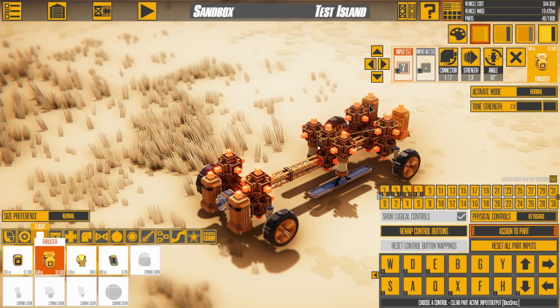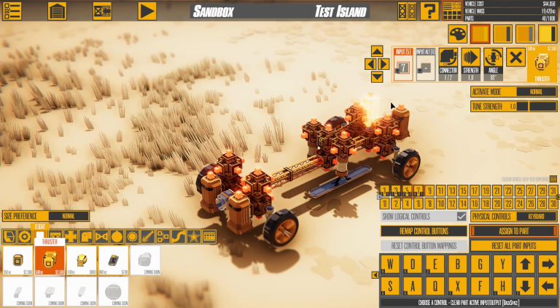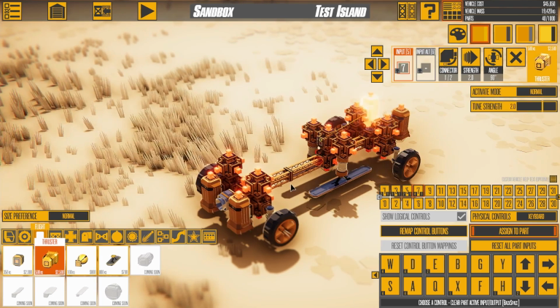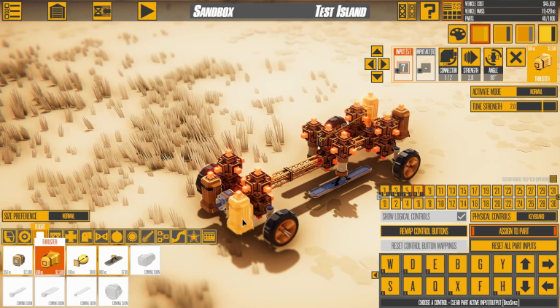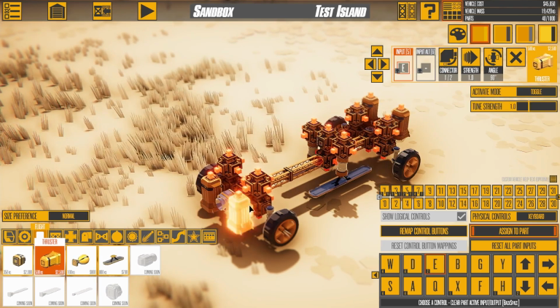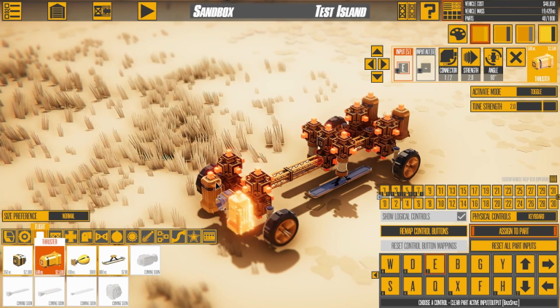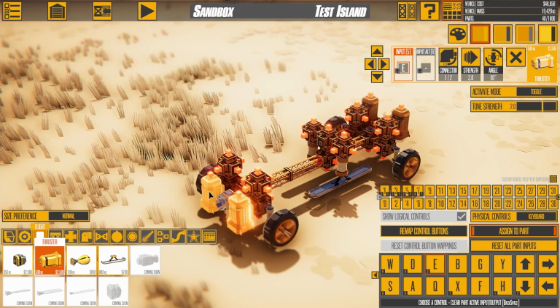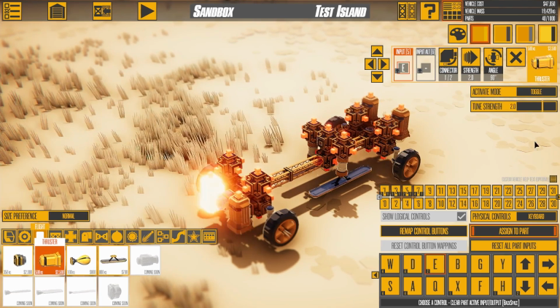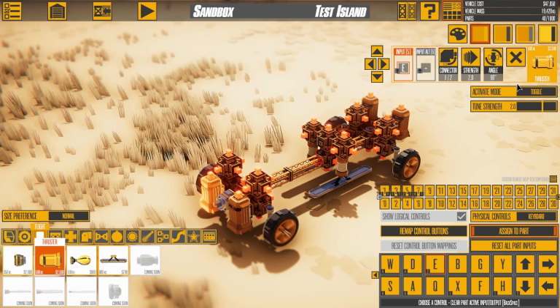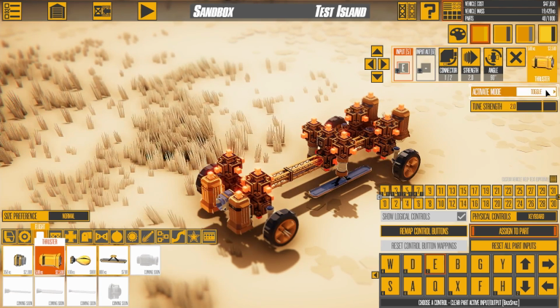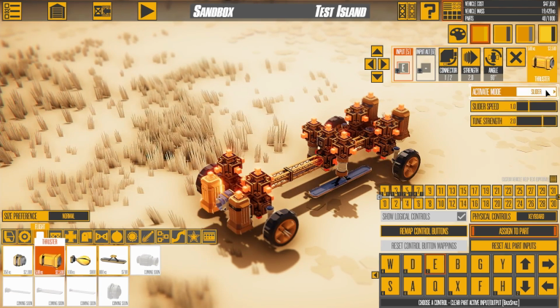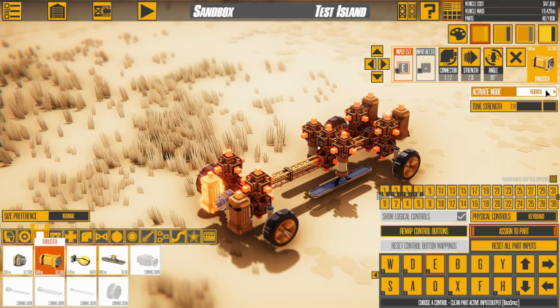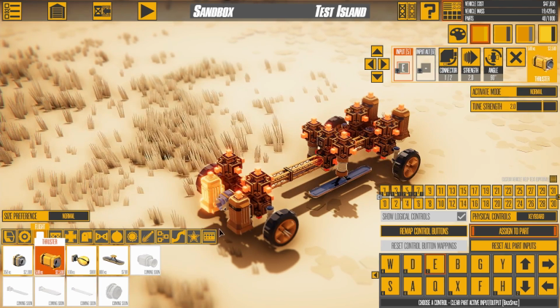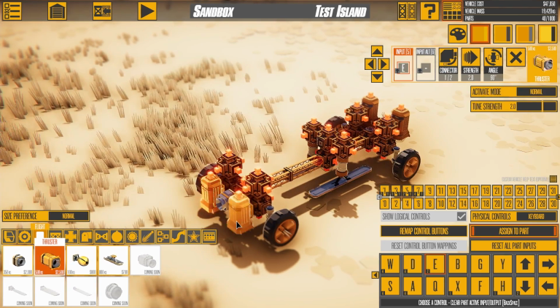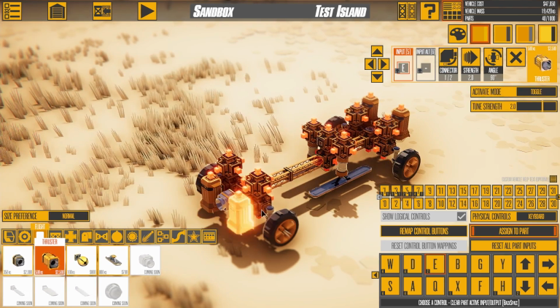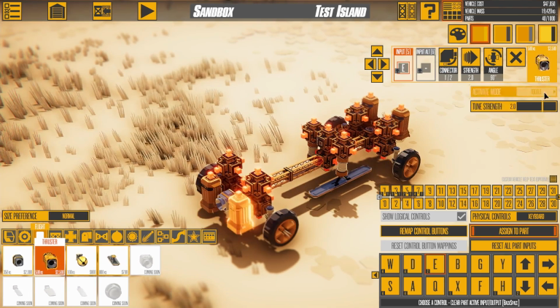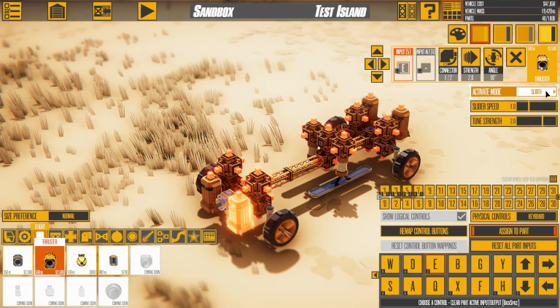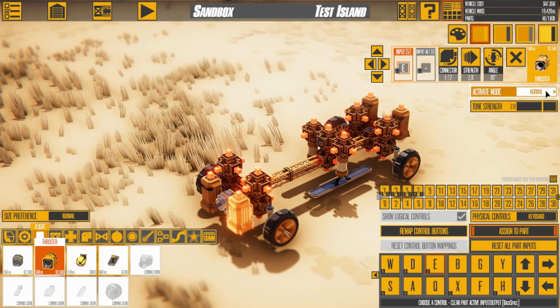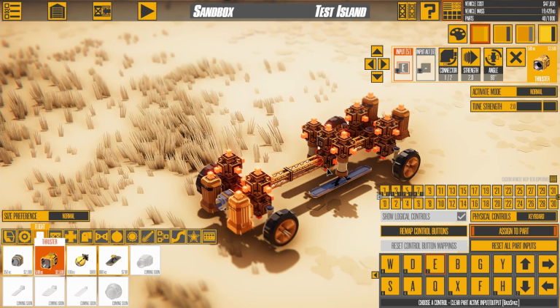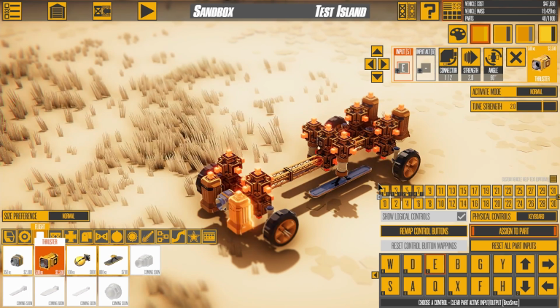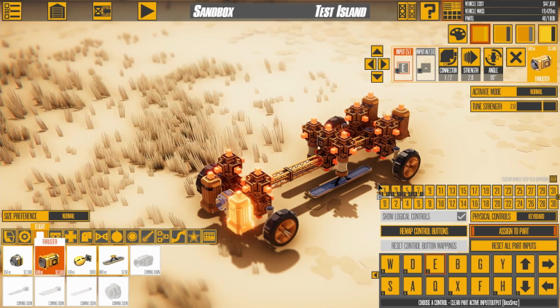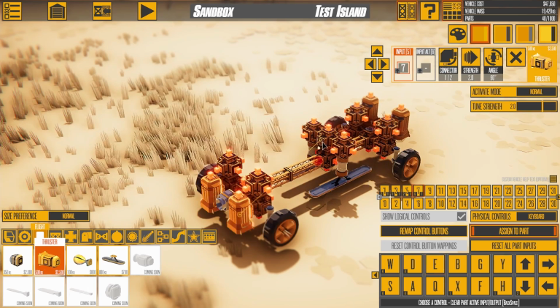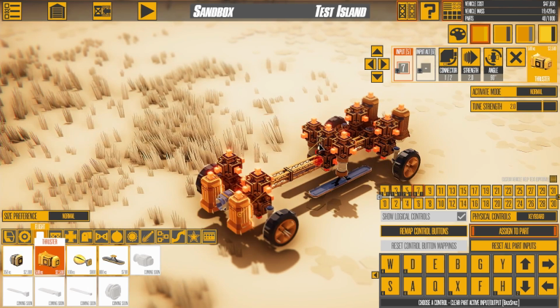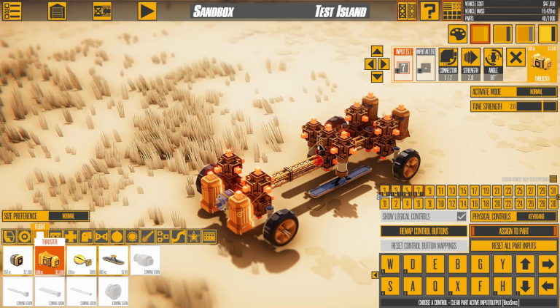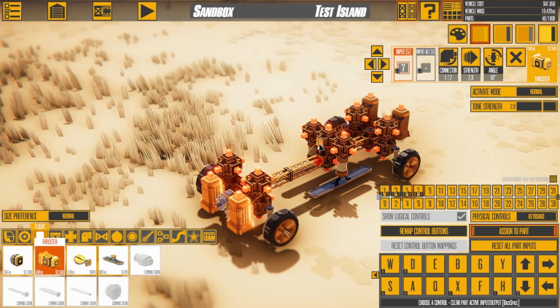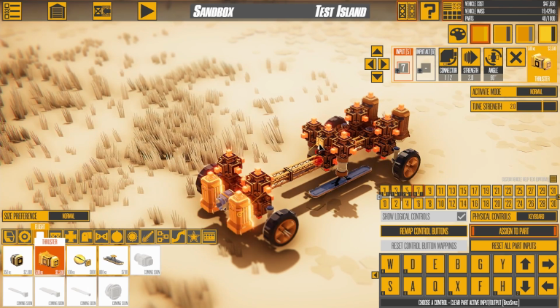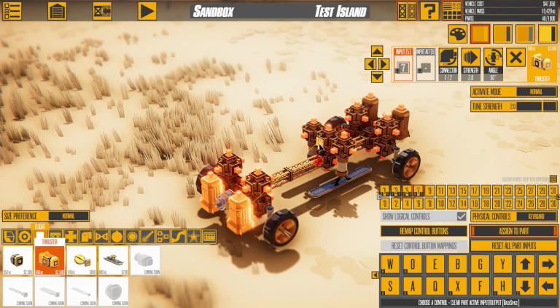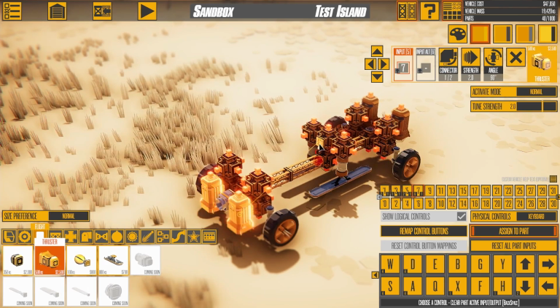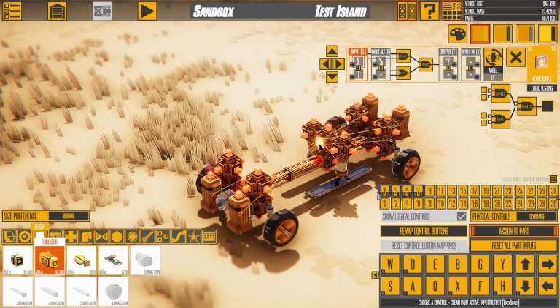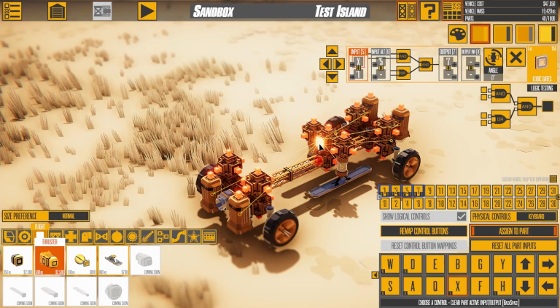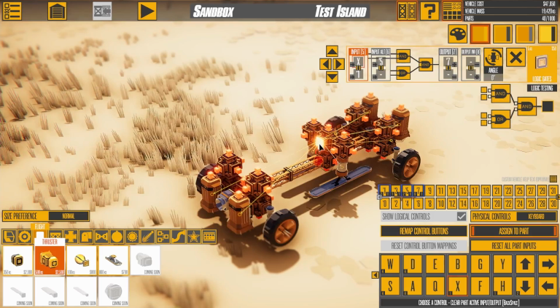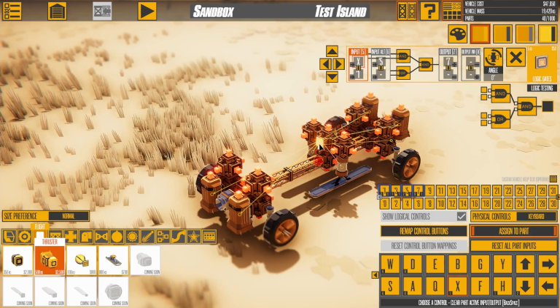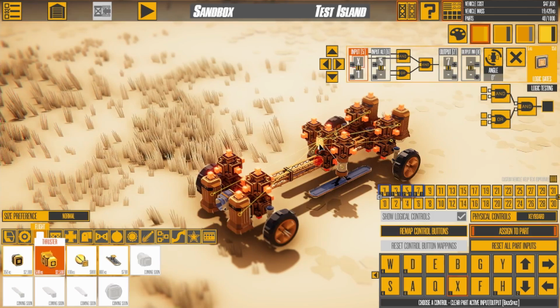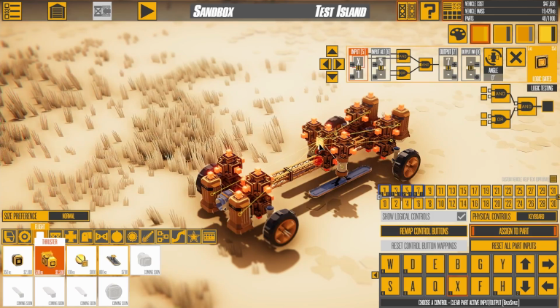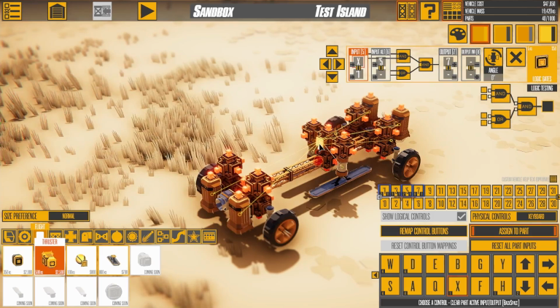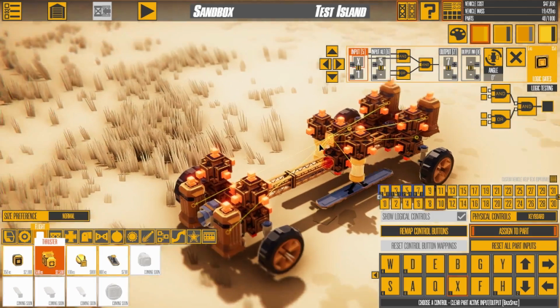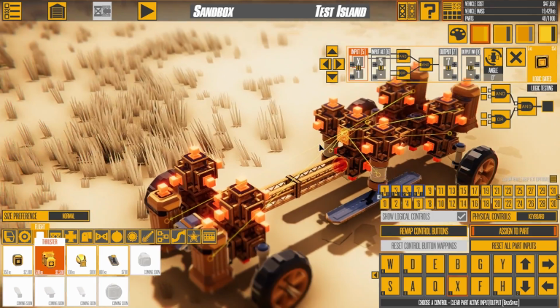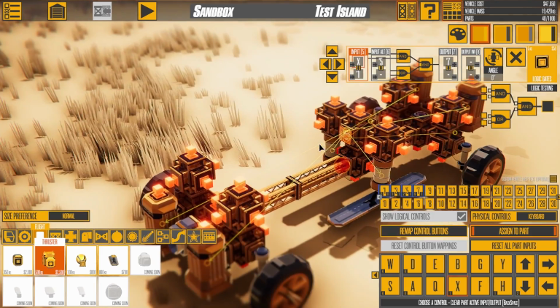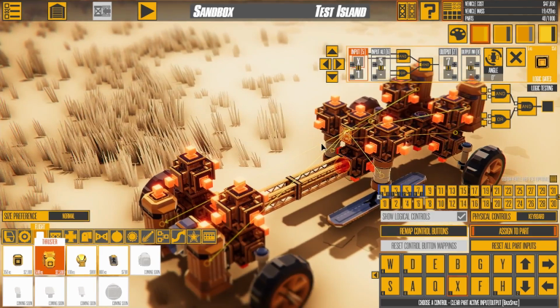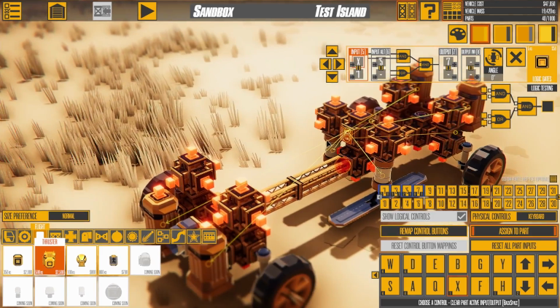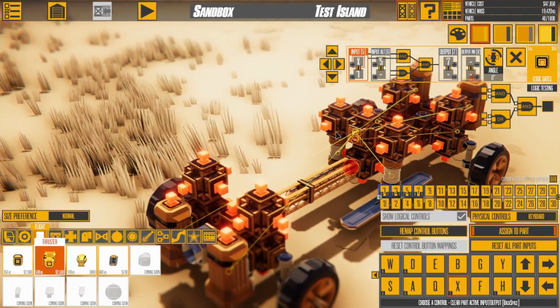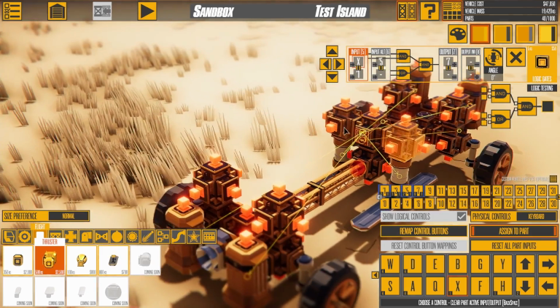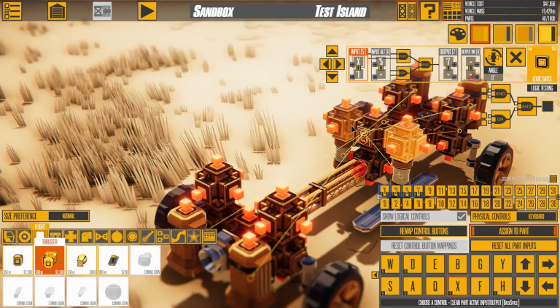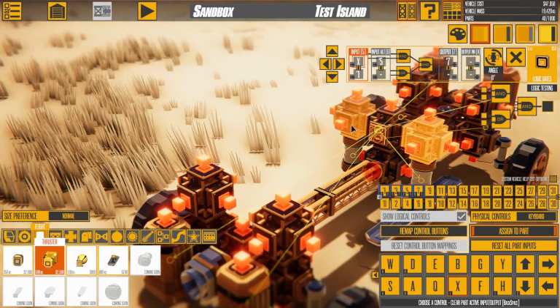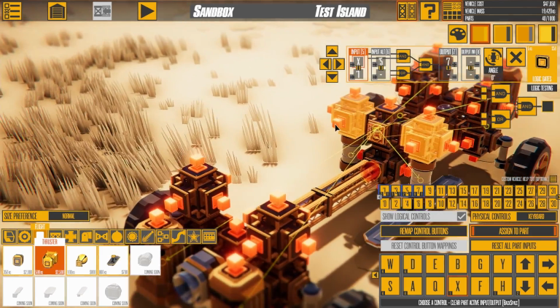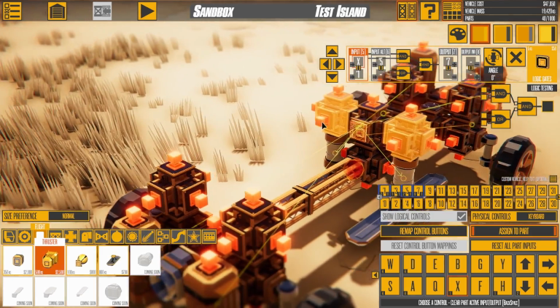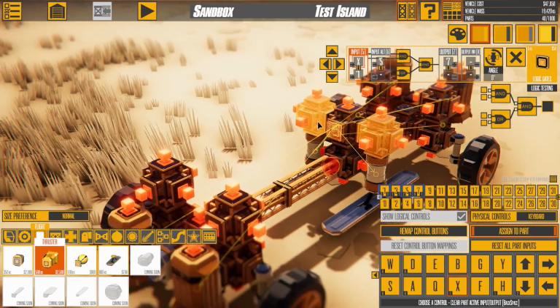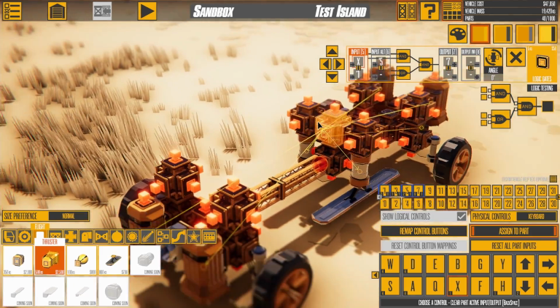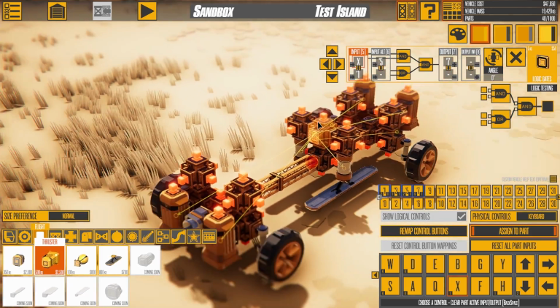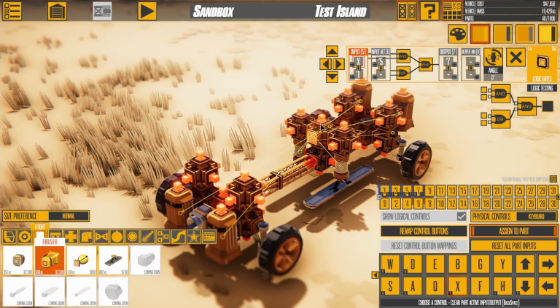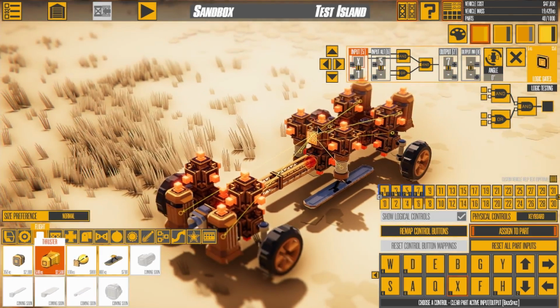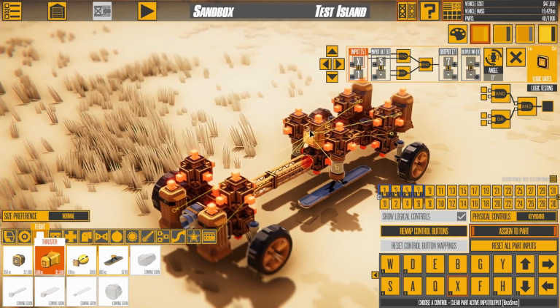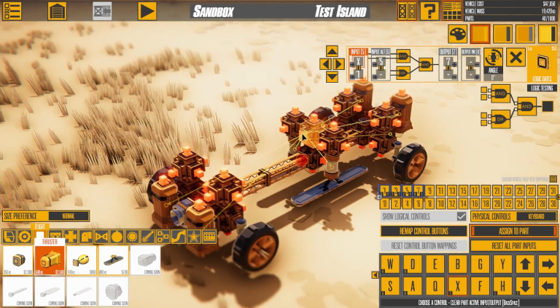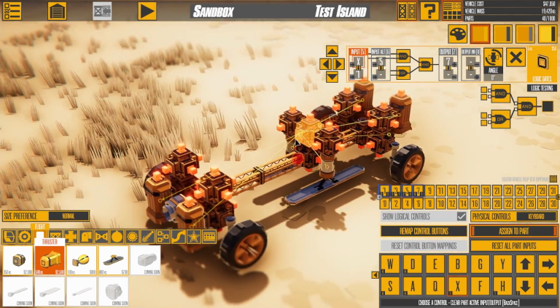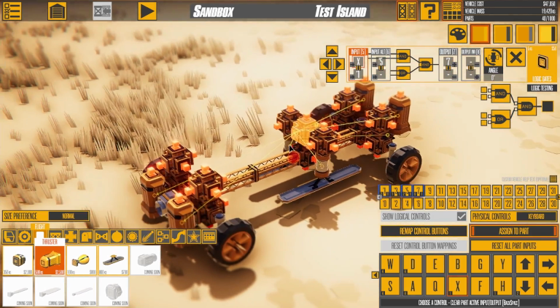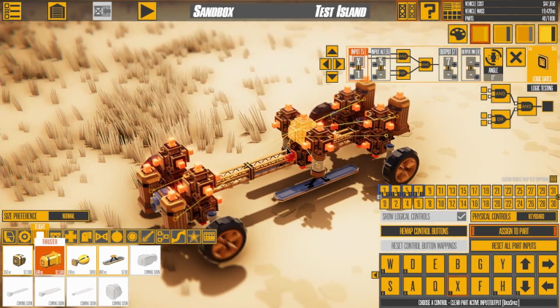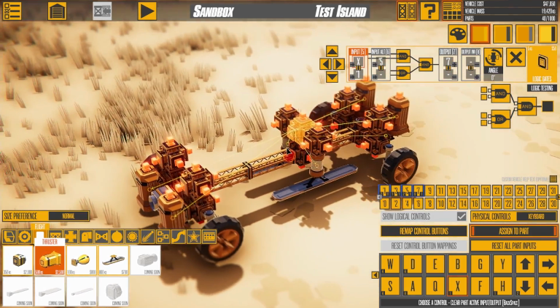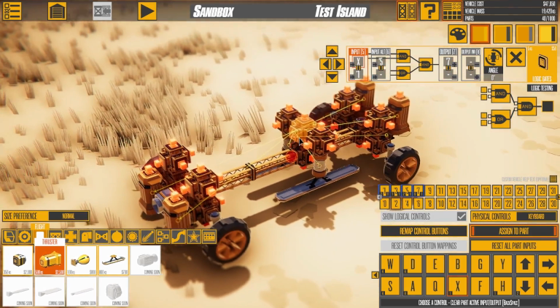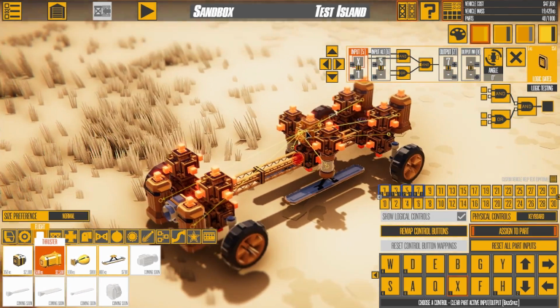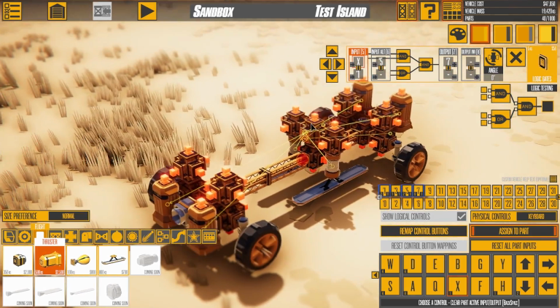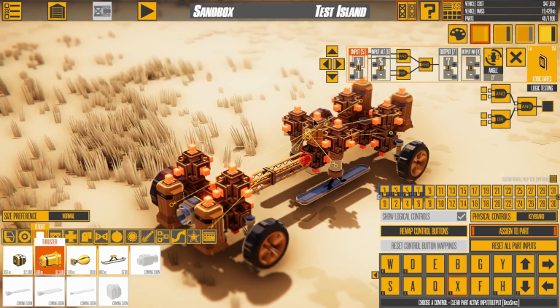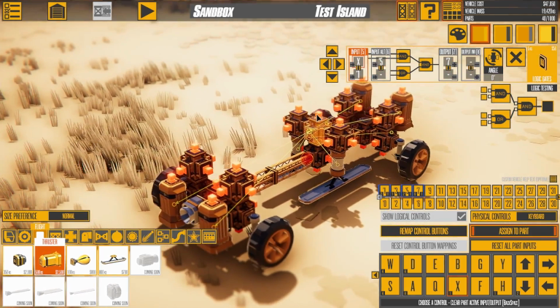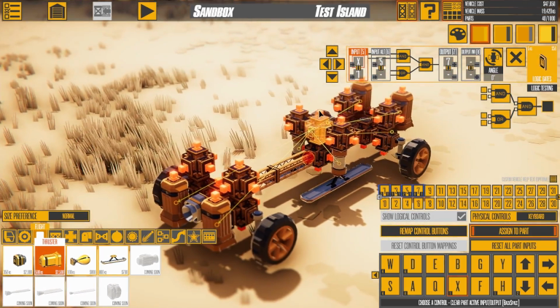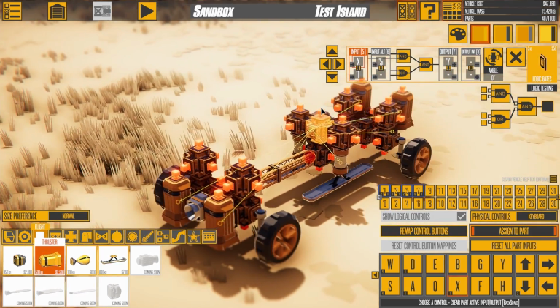When you are going 100, and your headlights are on, and you push X, activate these pistons and thrusters.